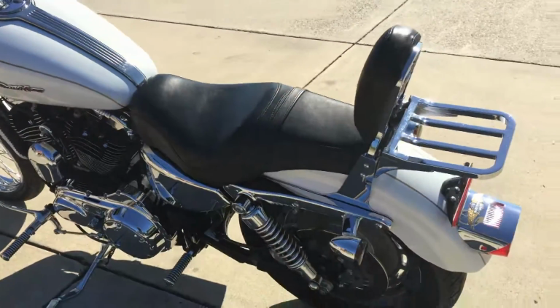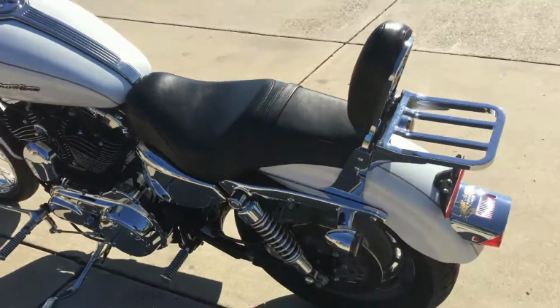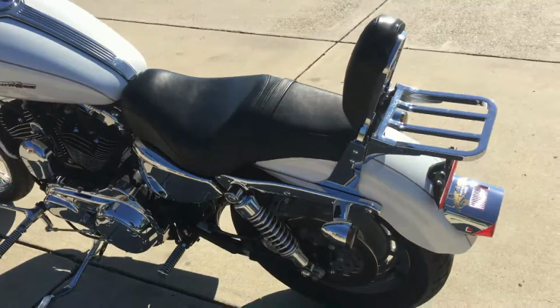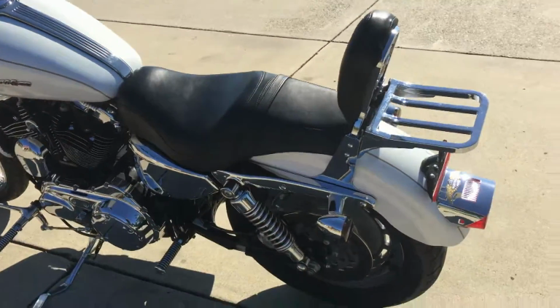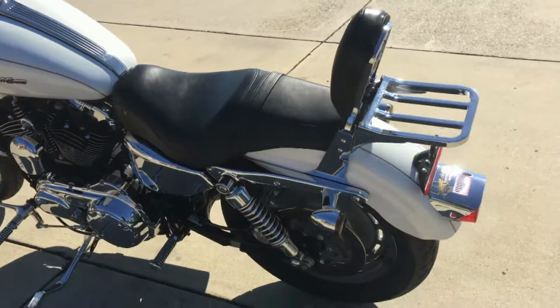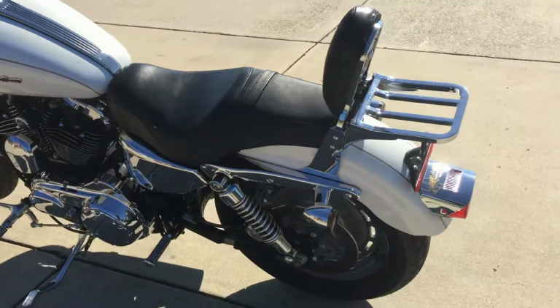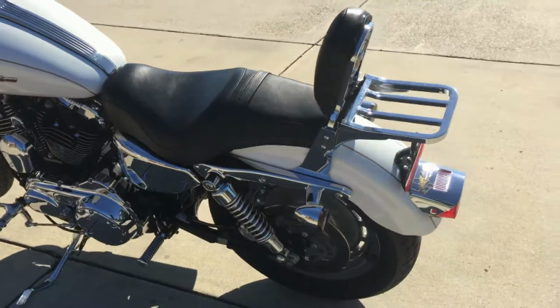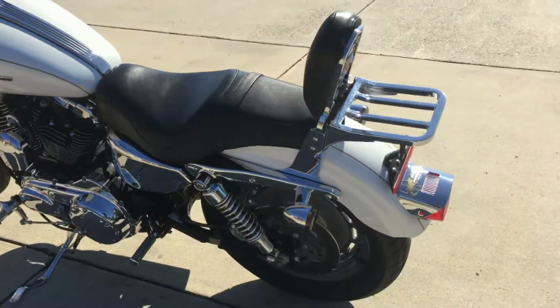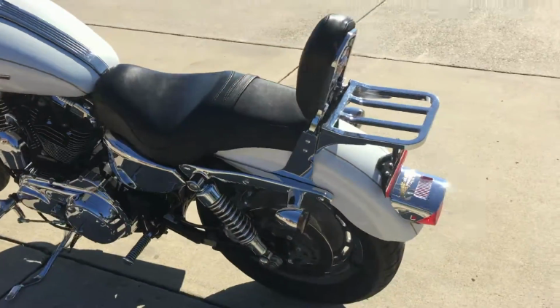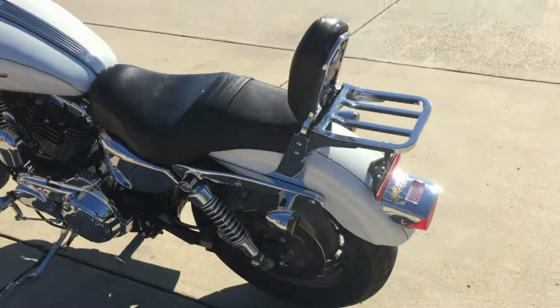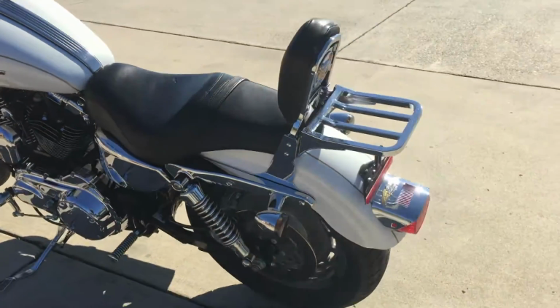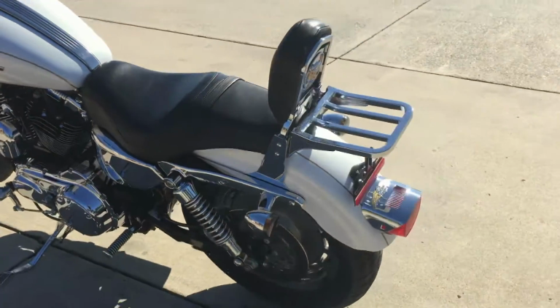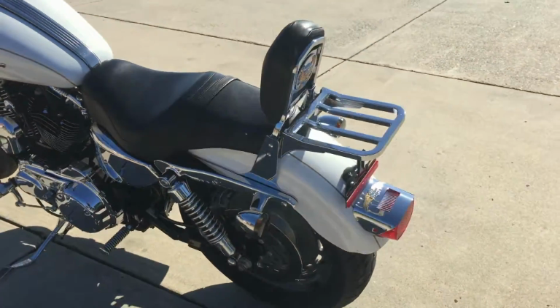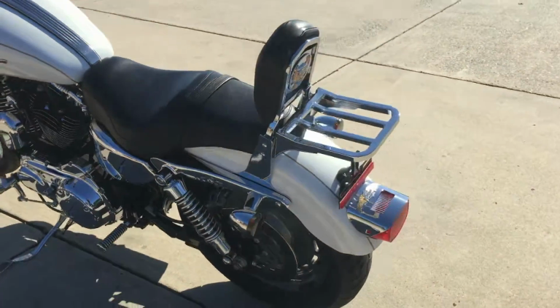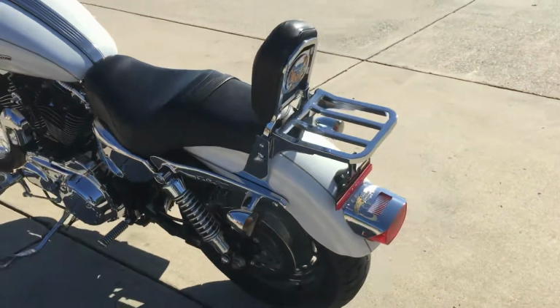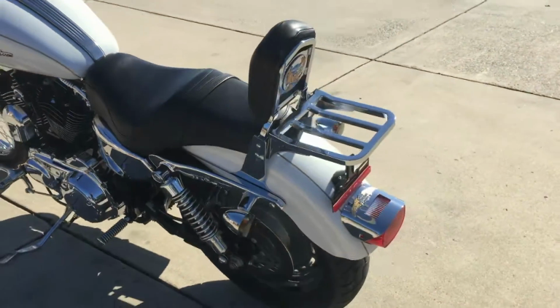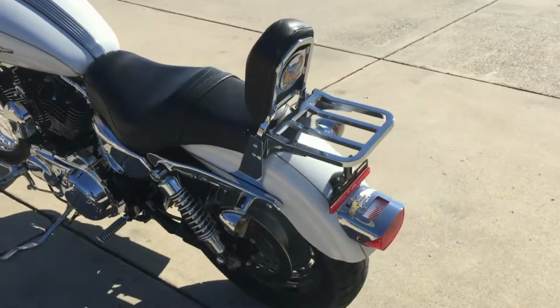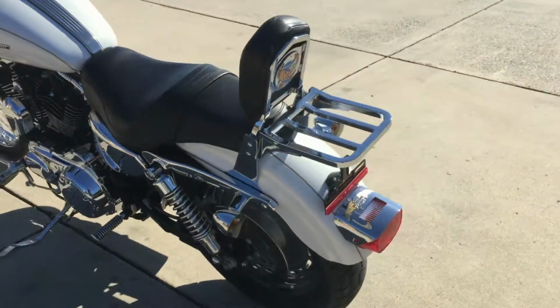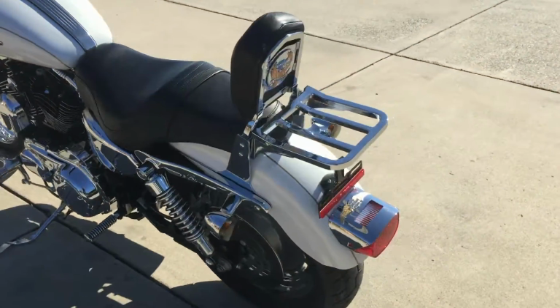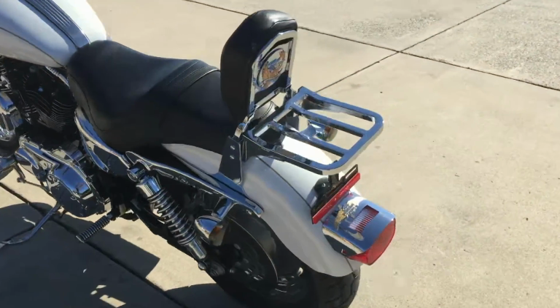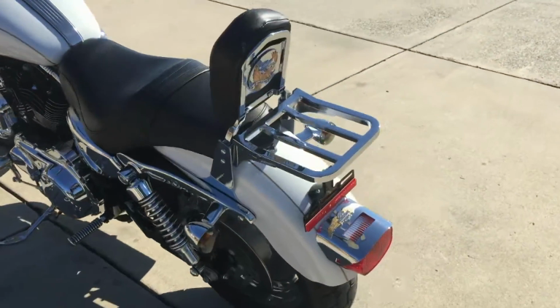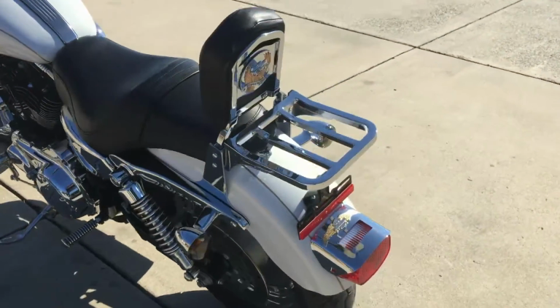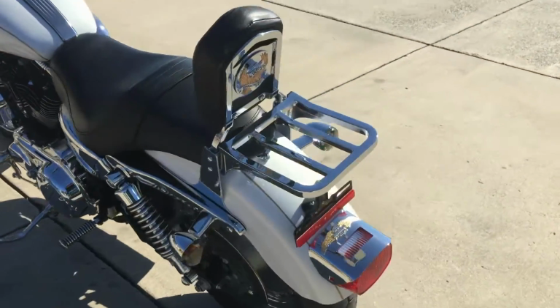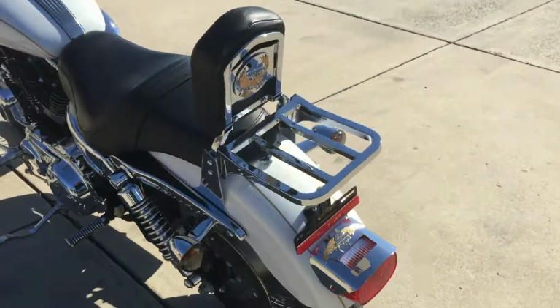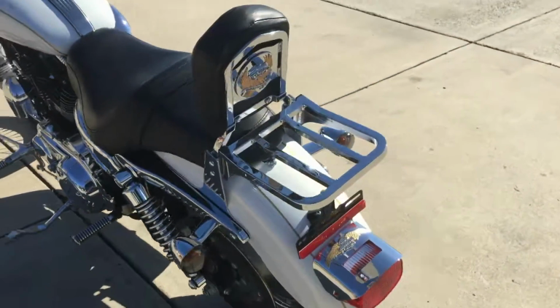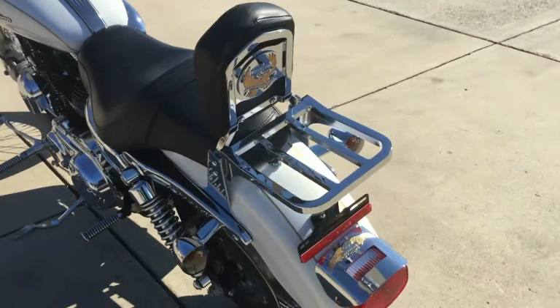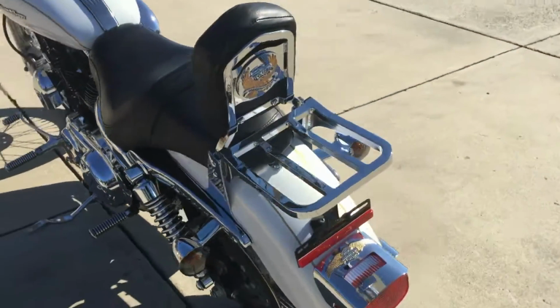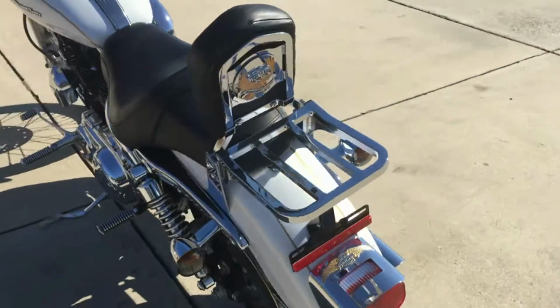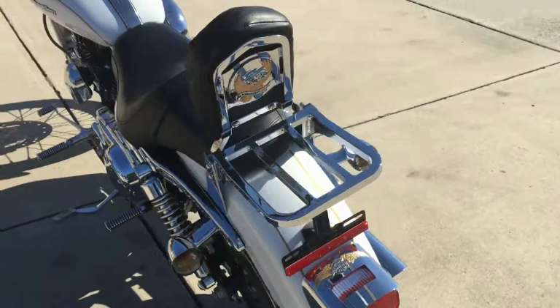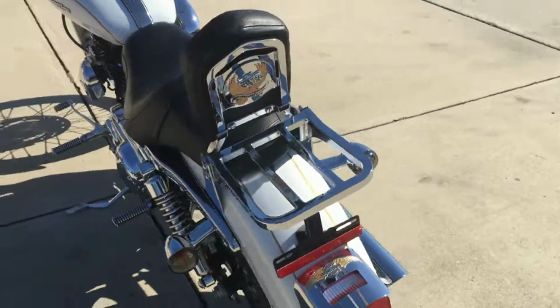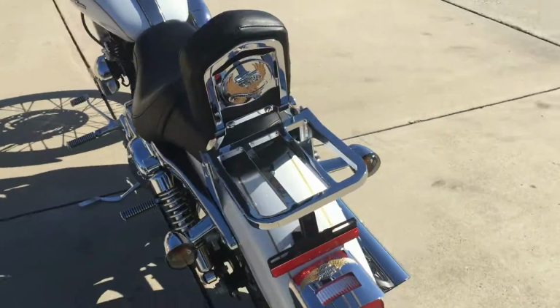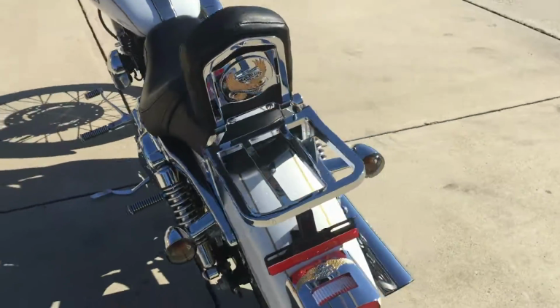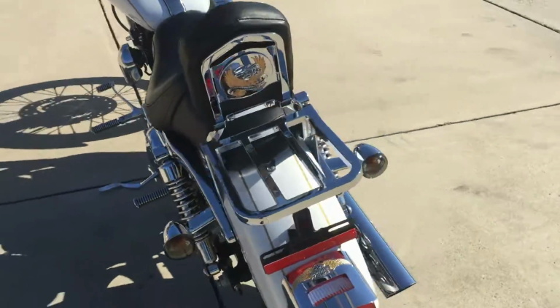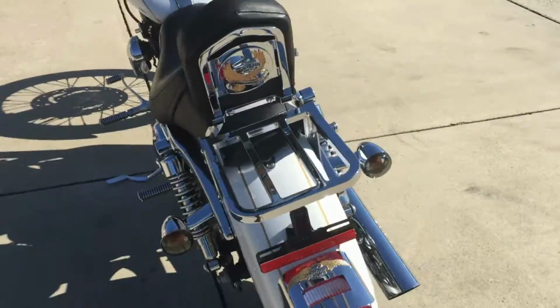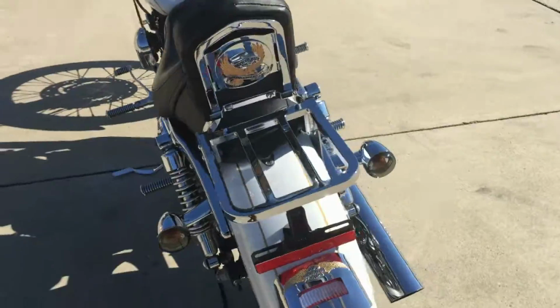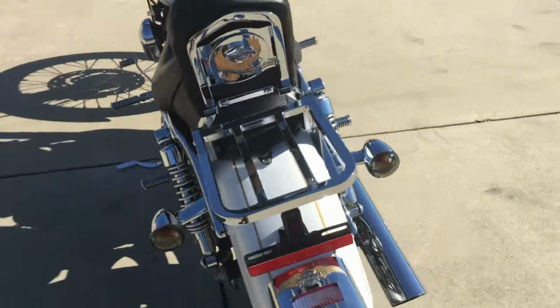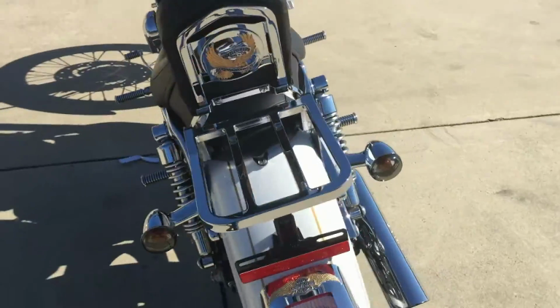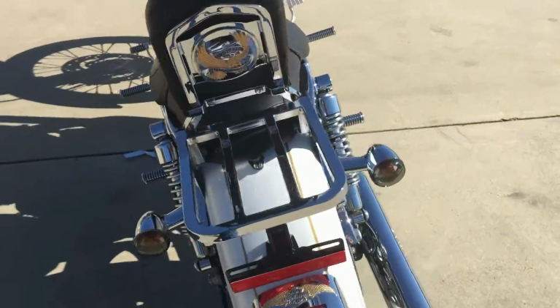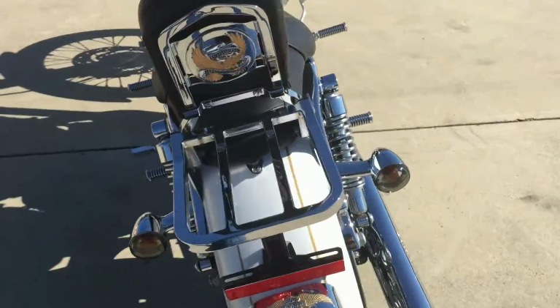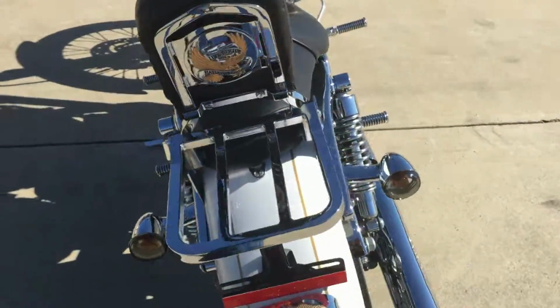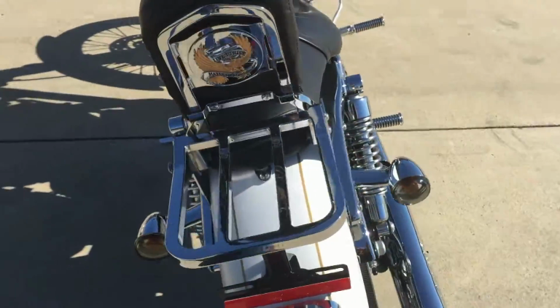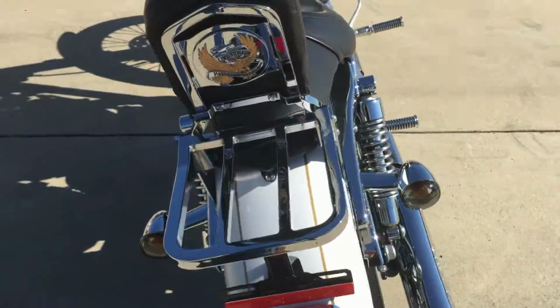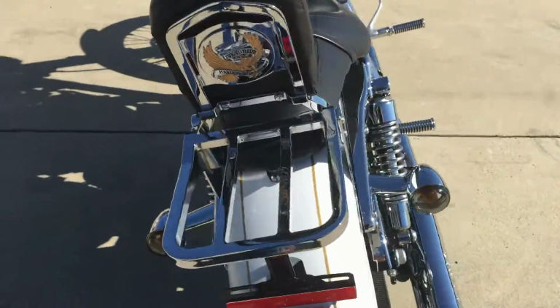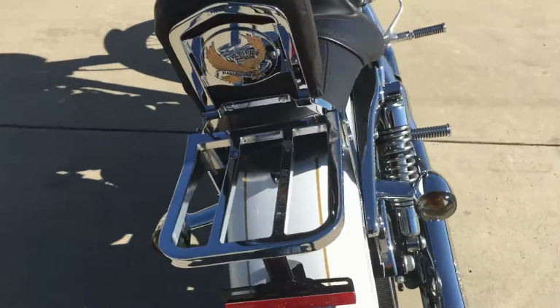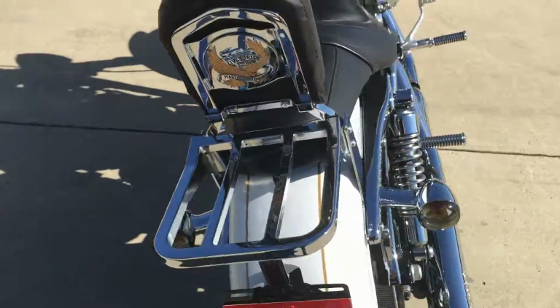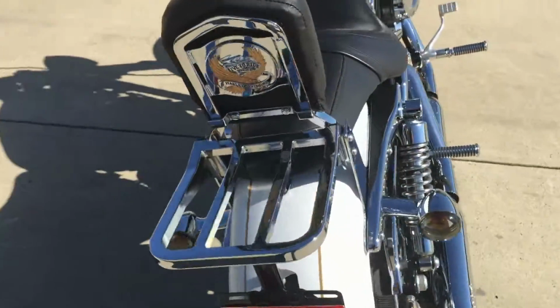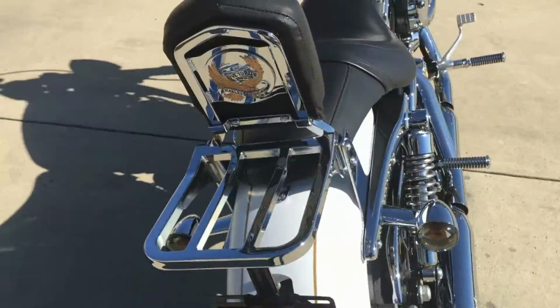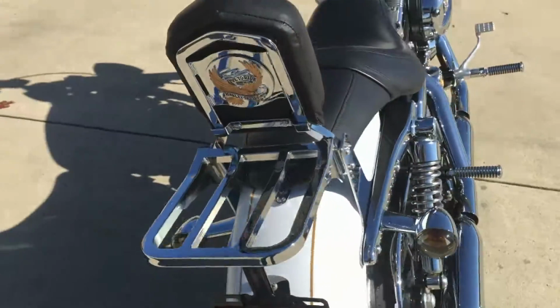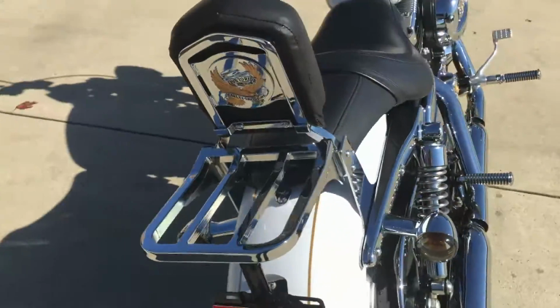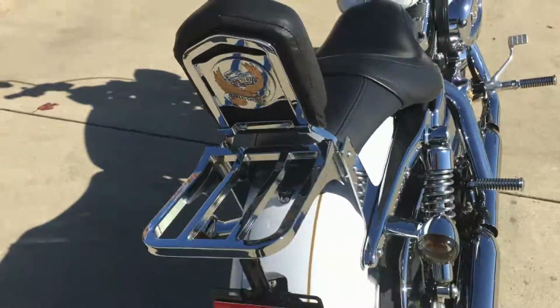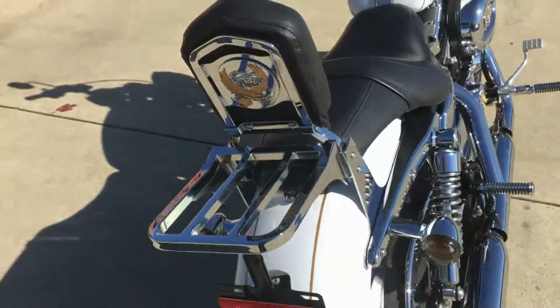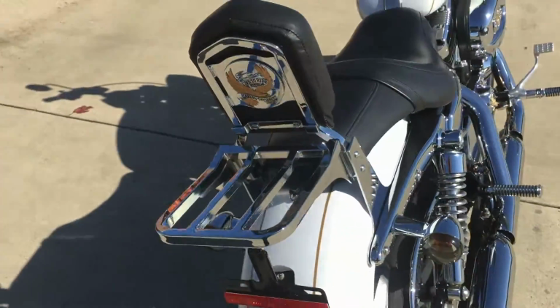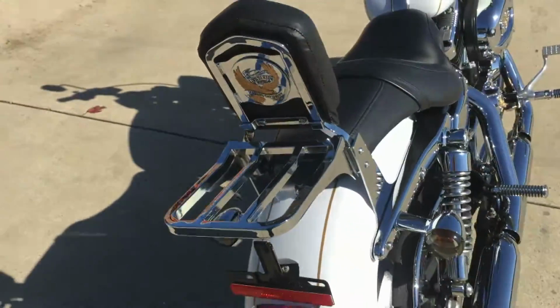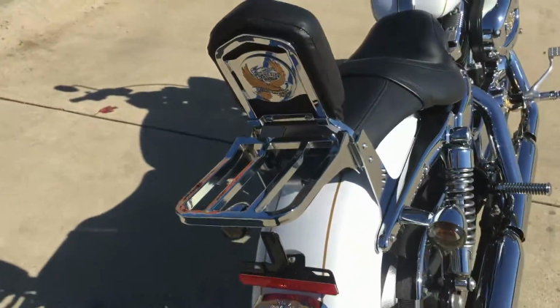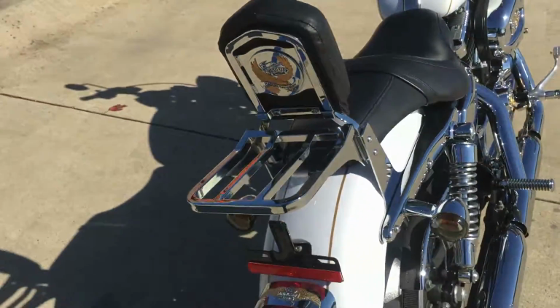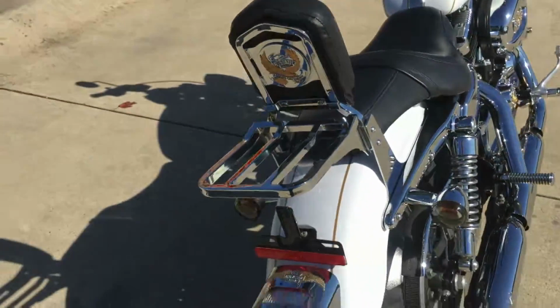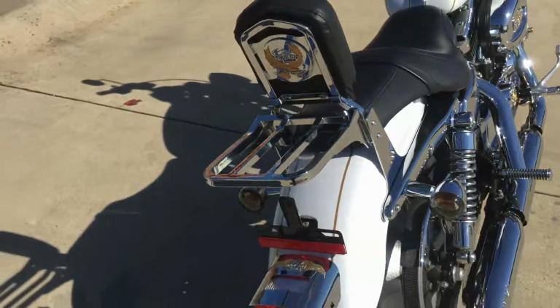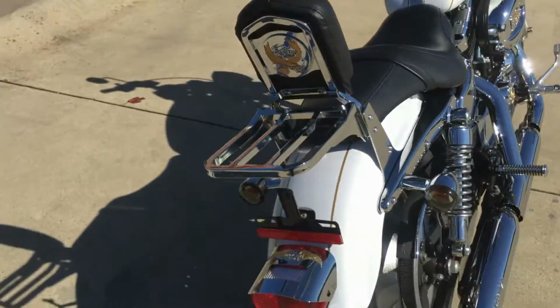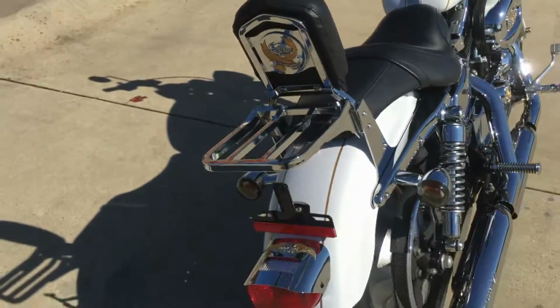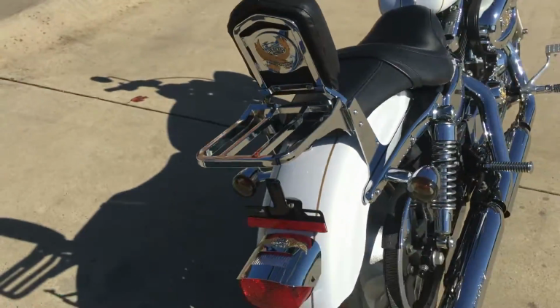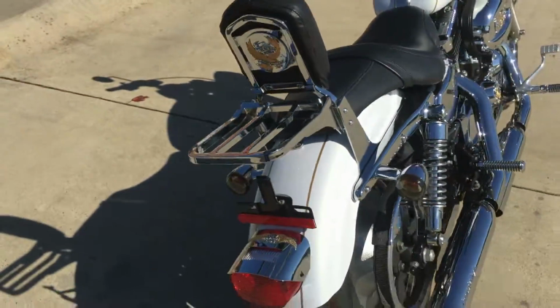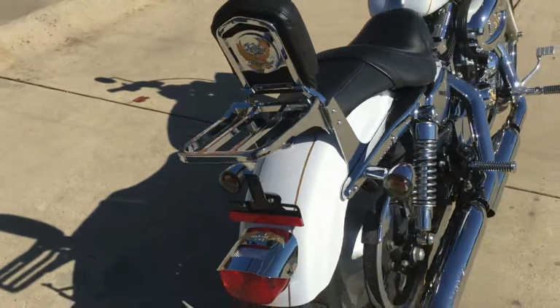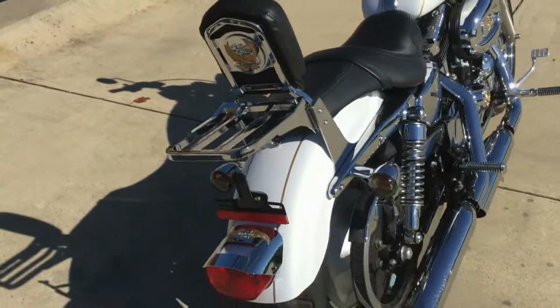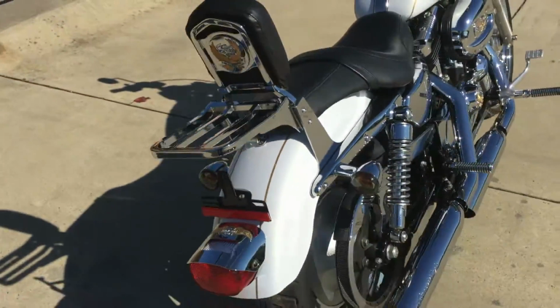The Sportster's been in production since 1952 and has been one of the most popular models ever since.